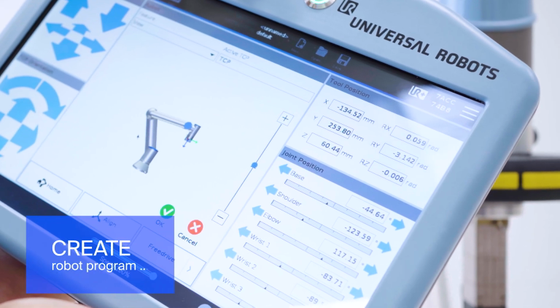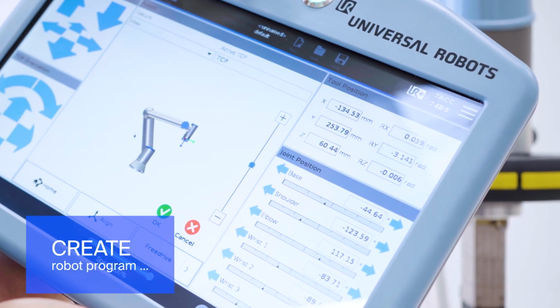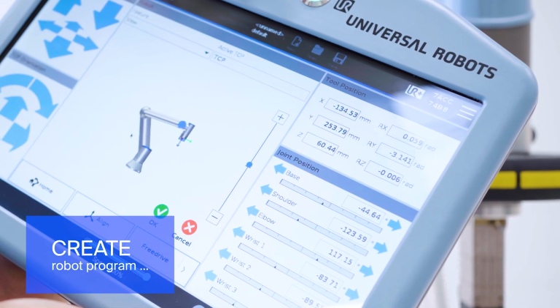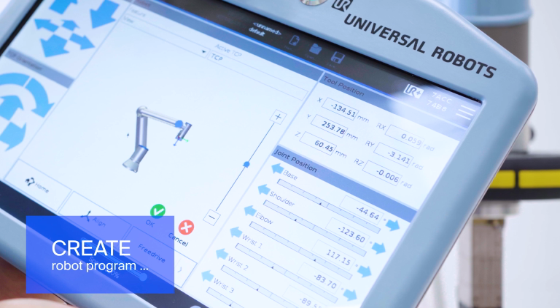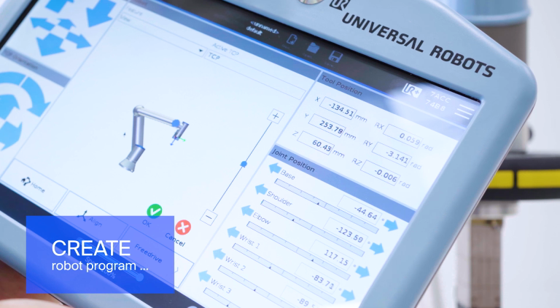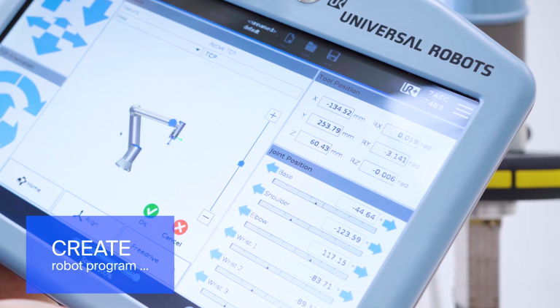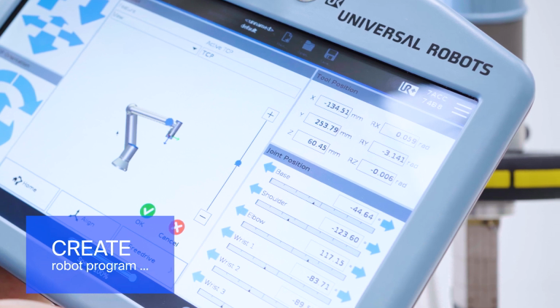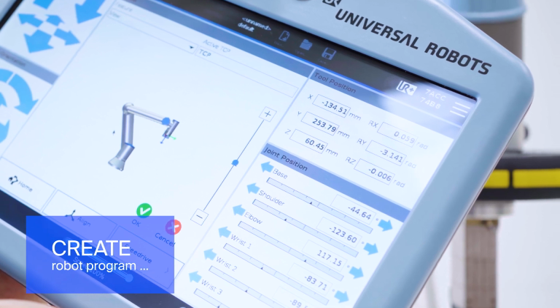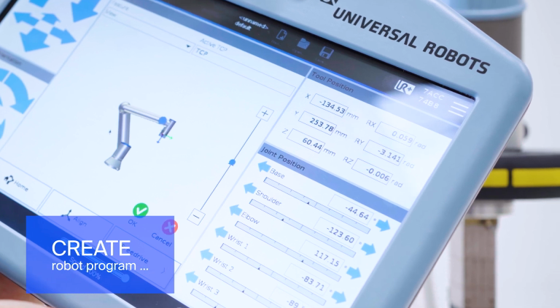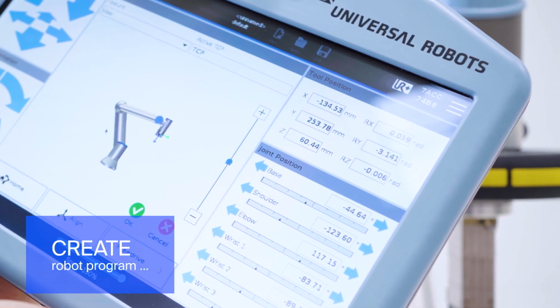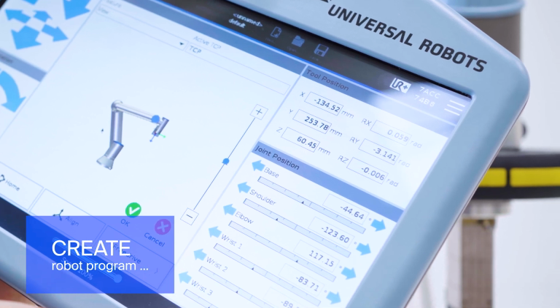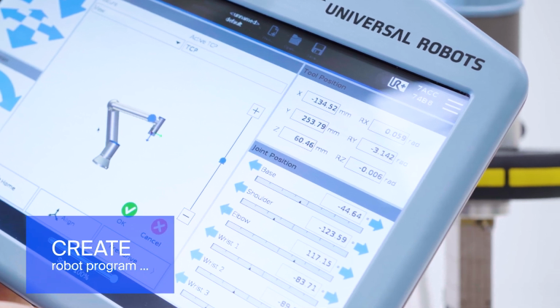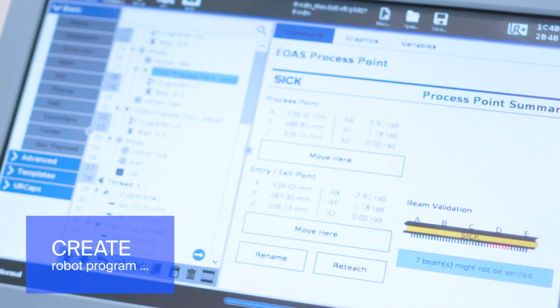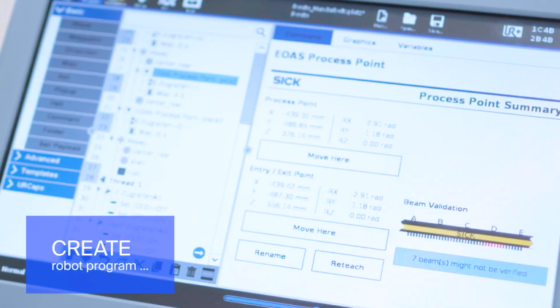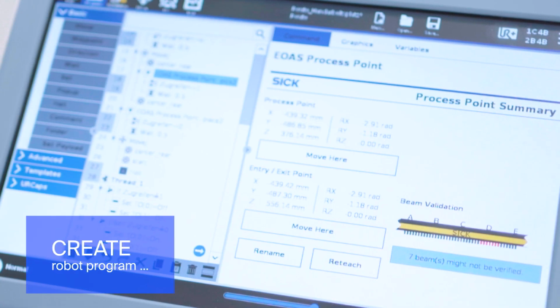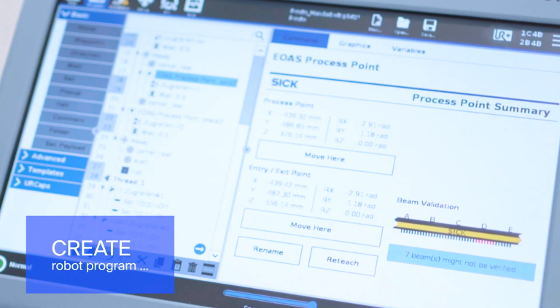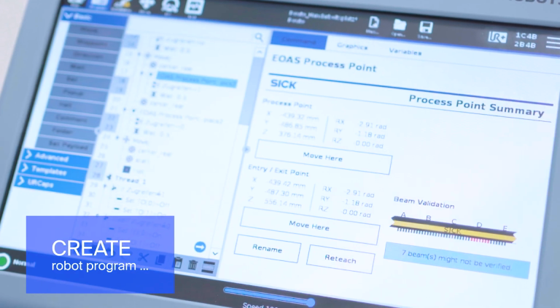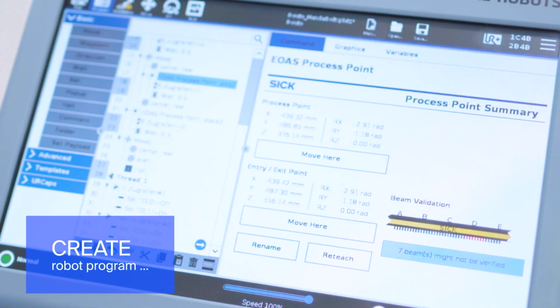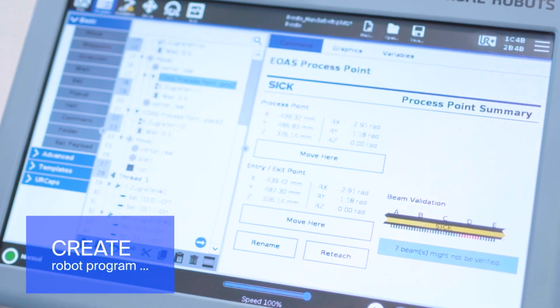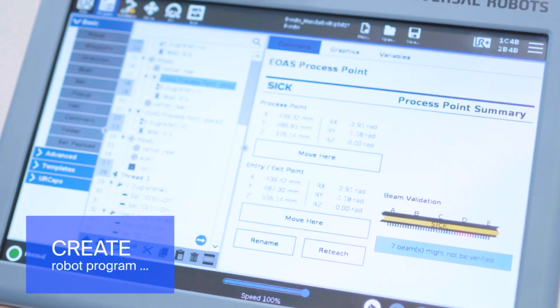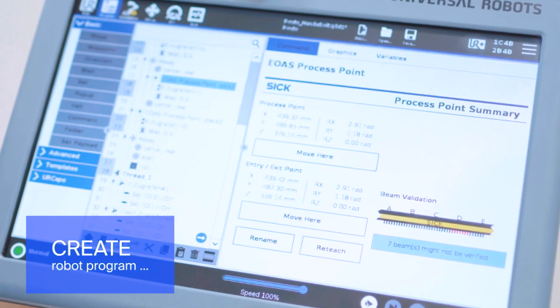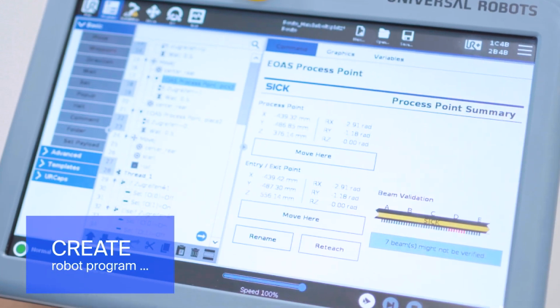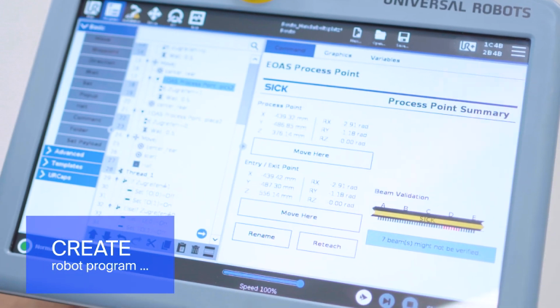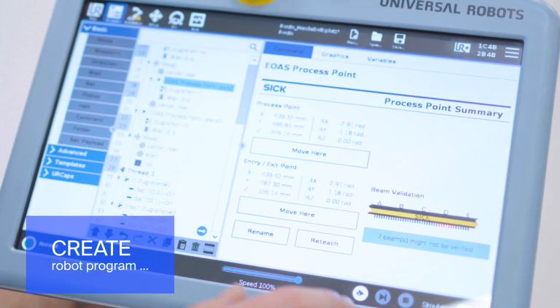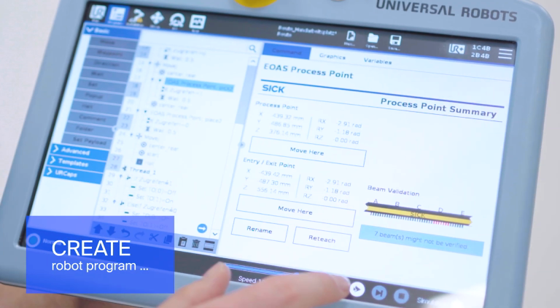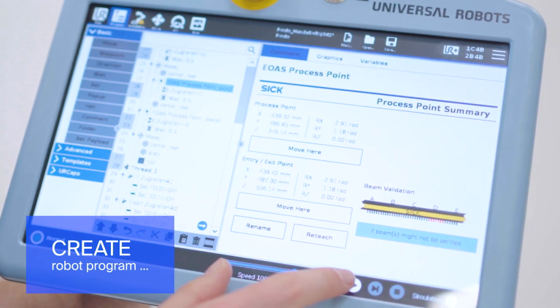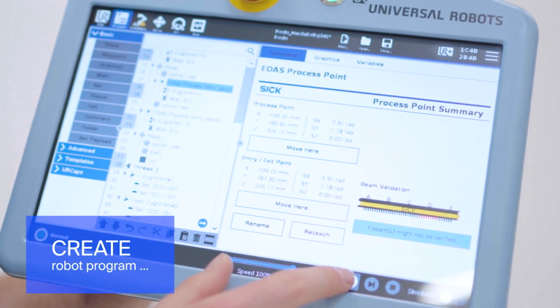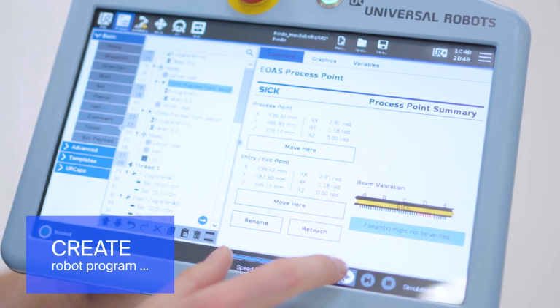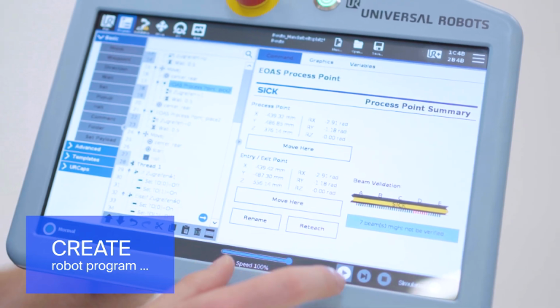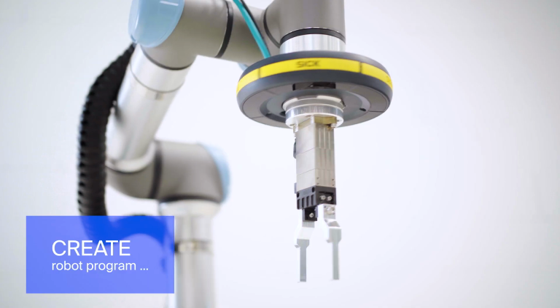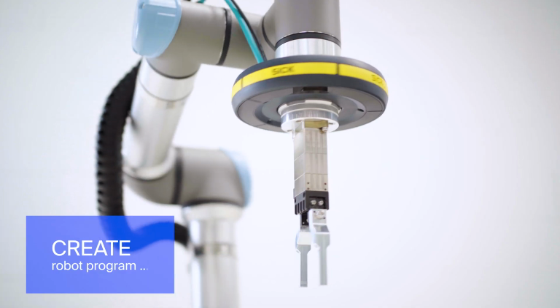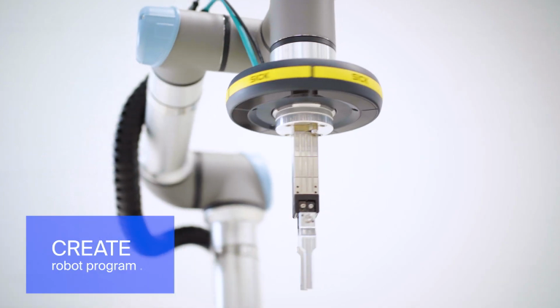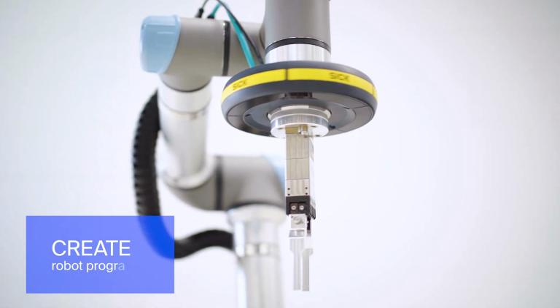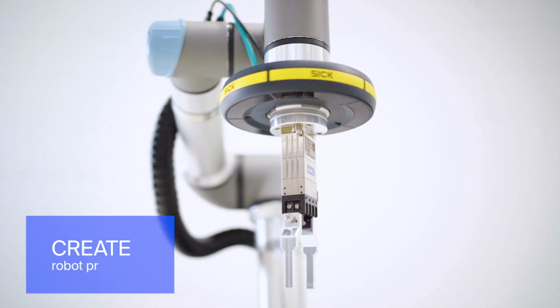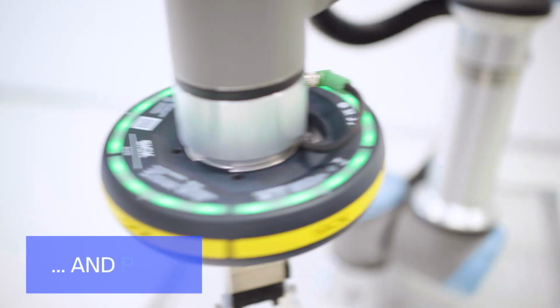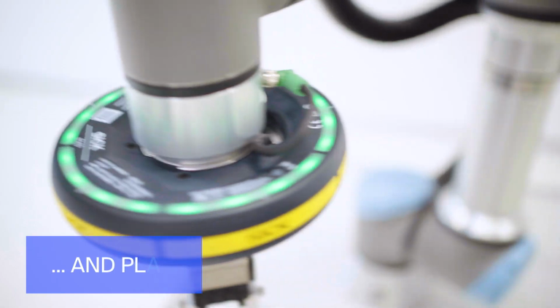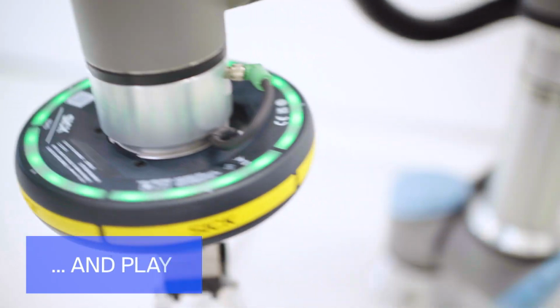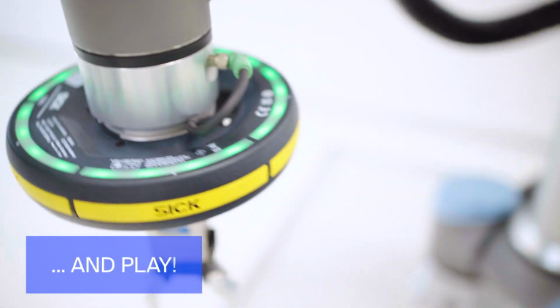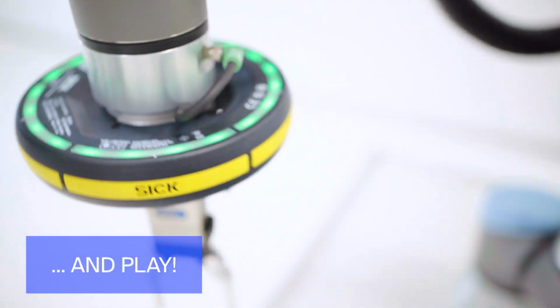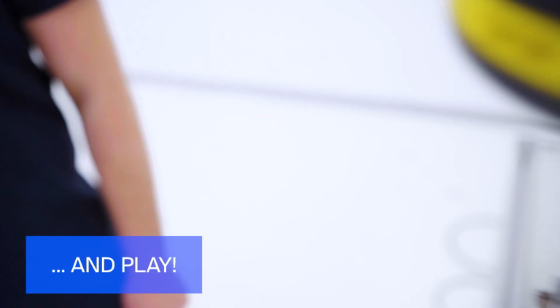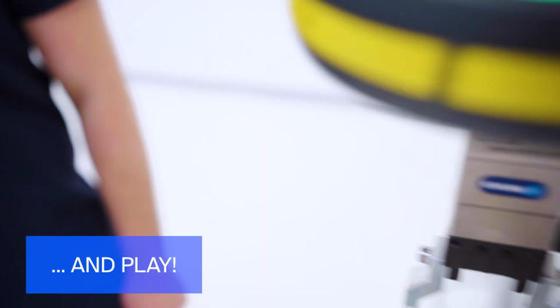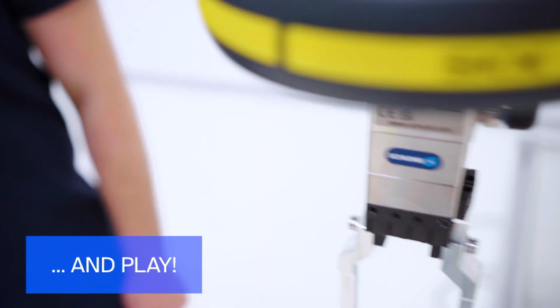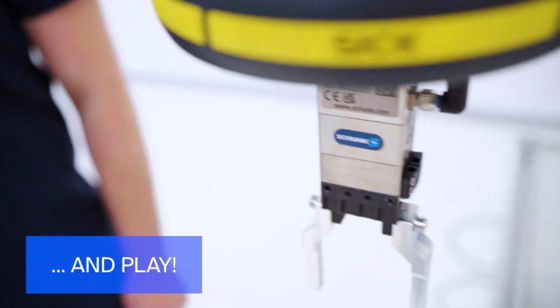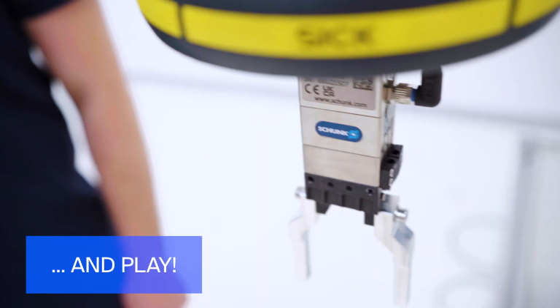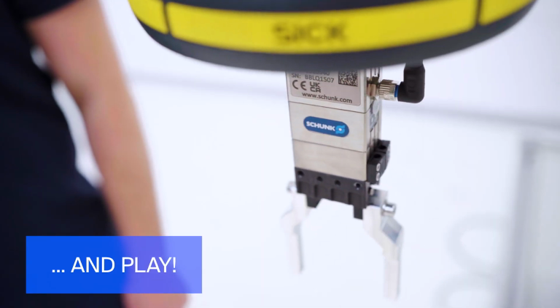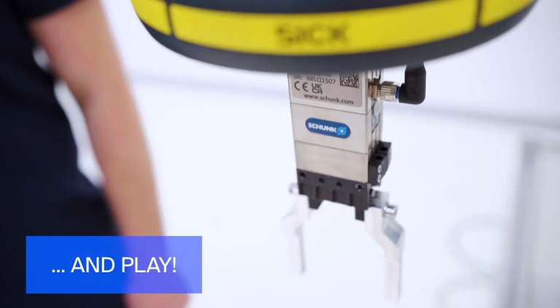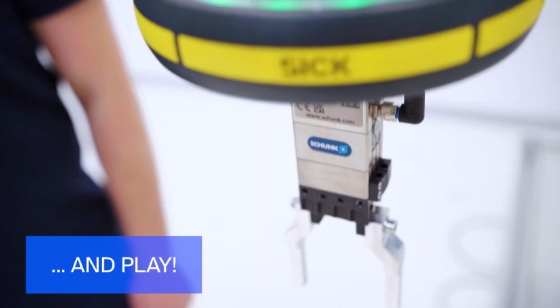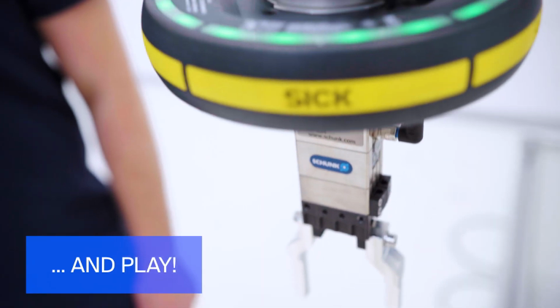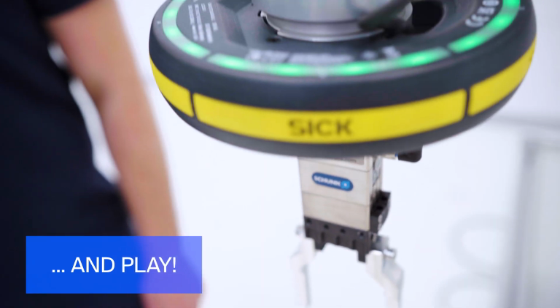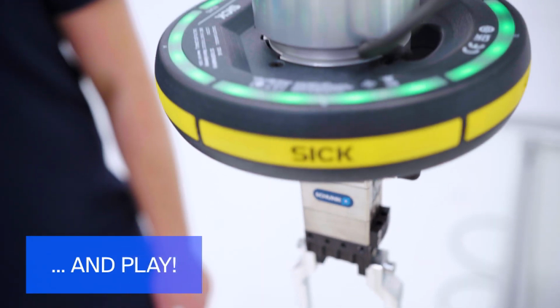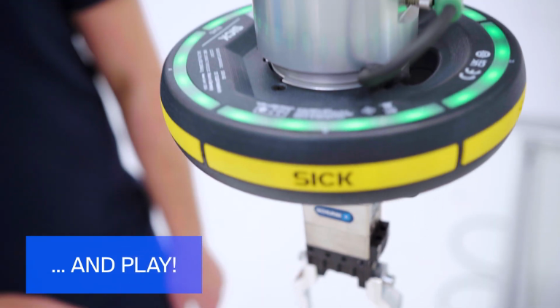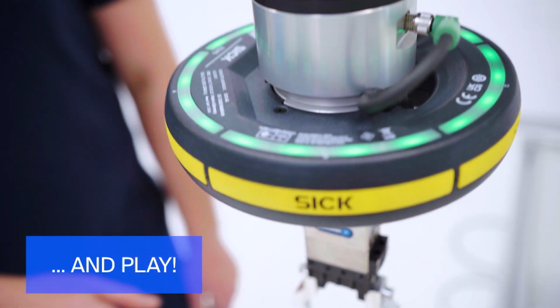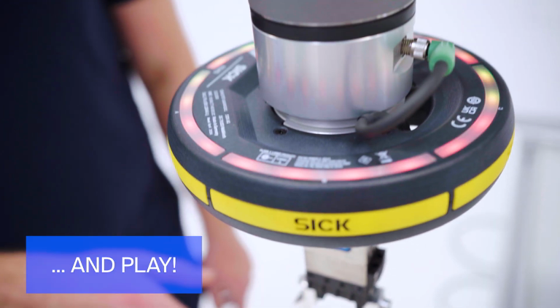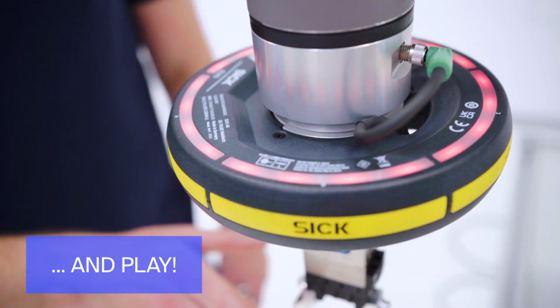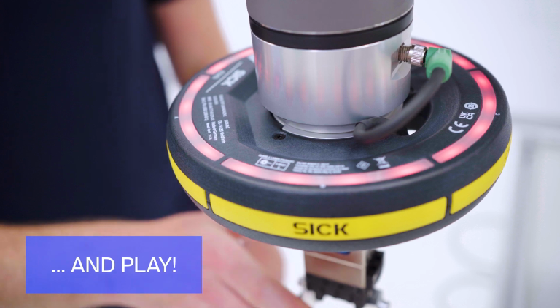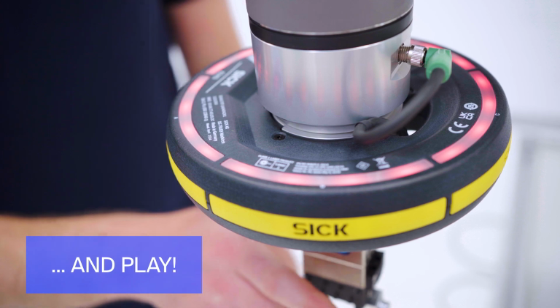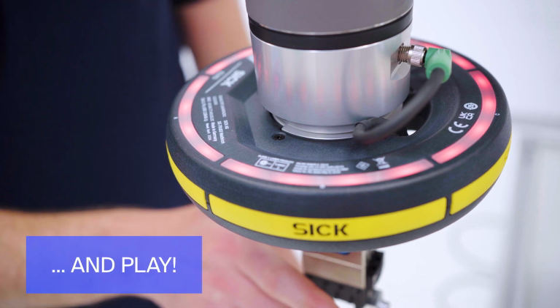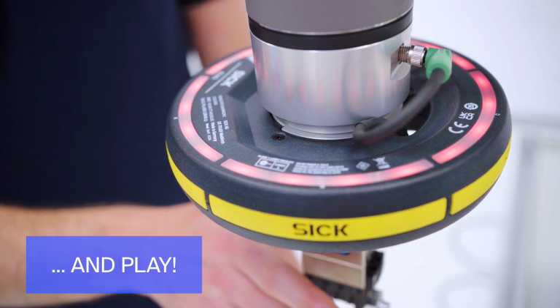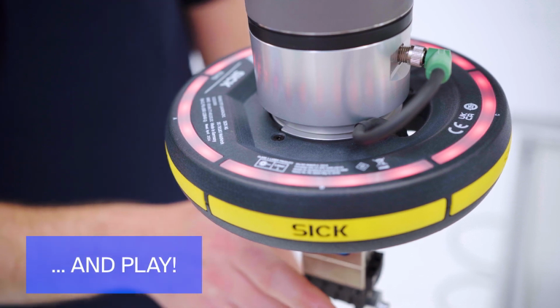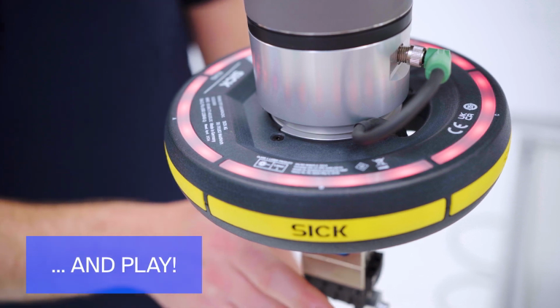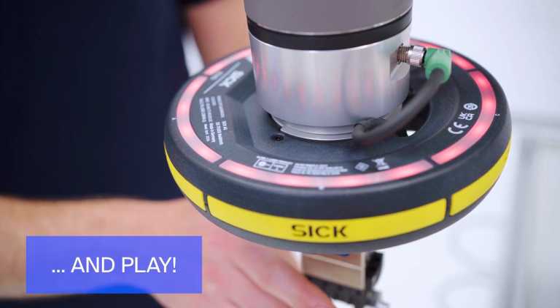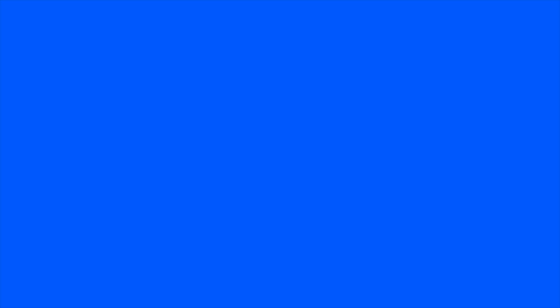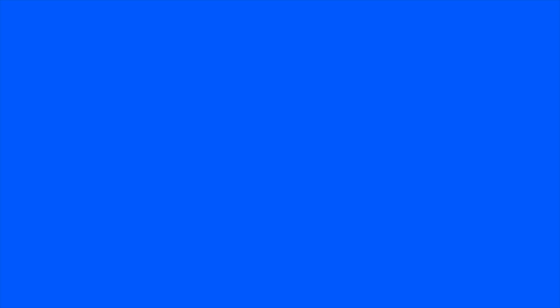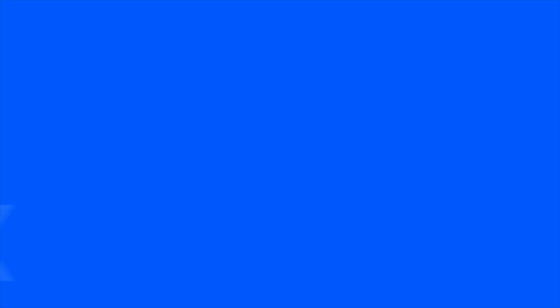Now it's time to create the robot program so that the robot can operate in collaborative mode, safely protected by the end-of-arm safeguard.